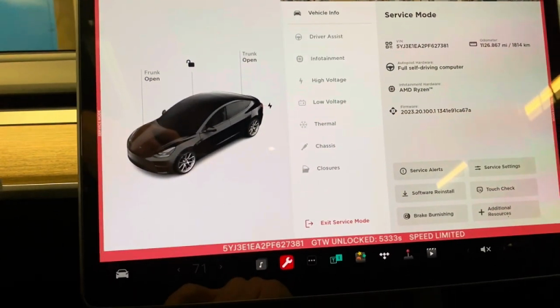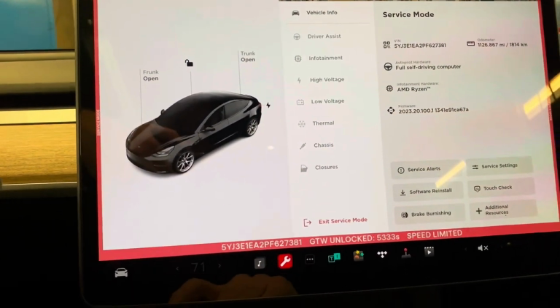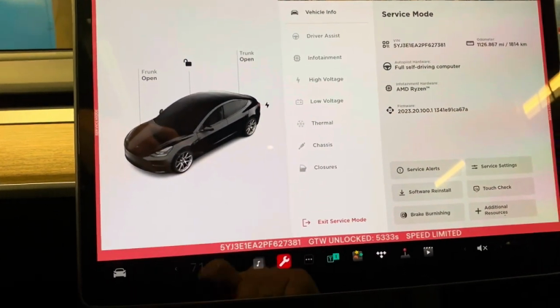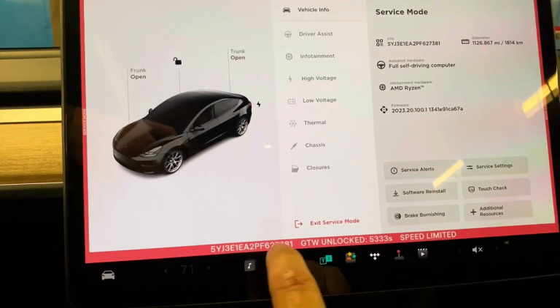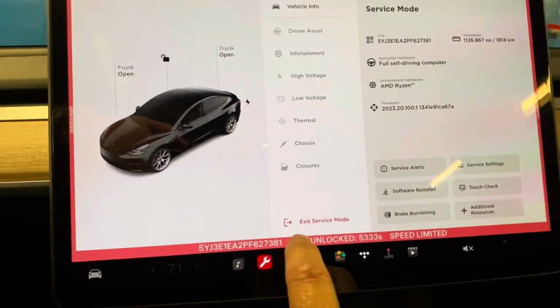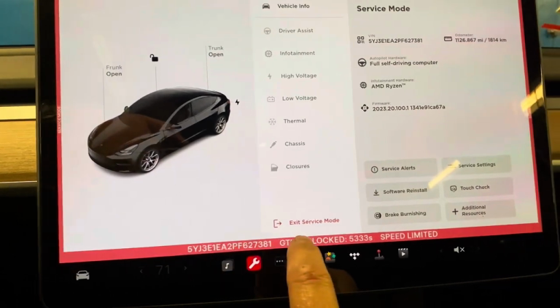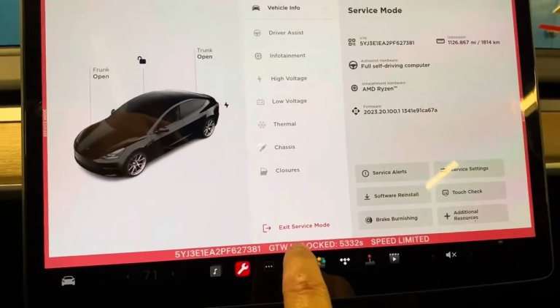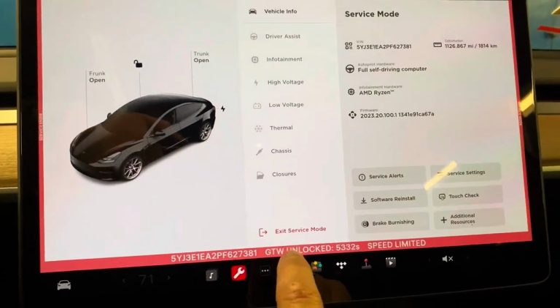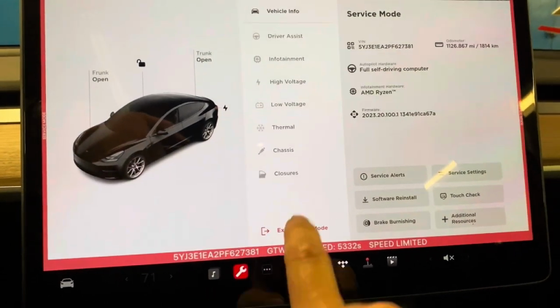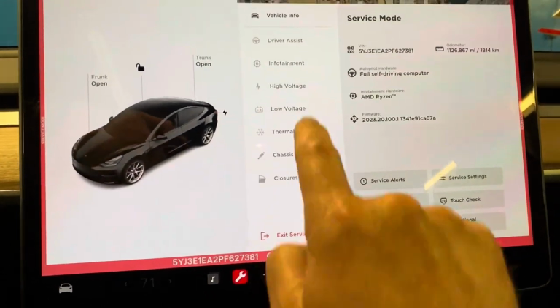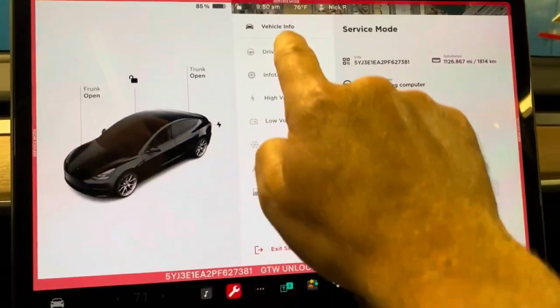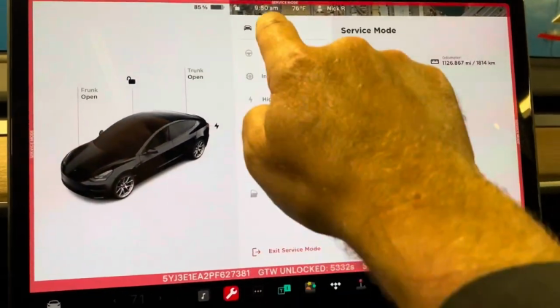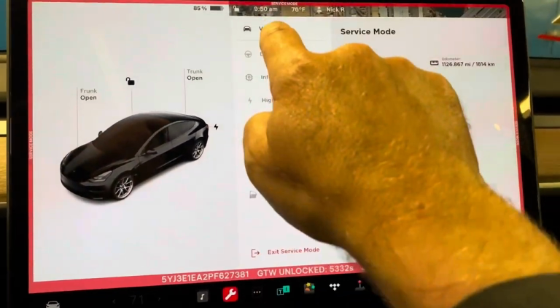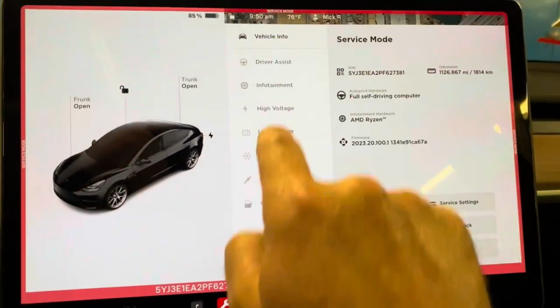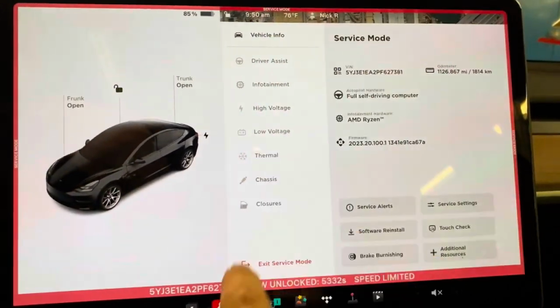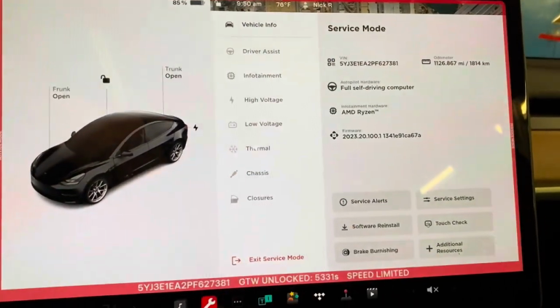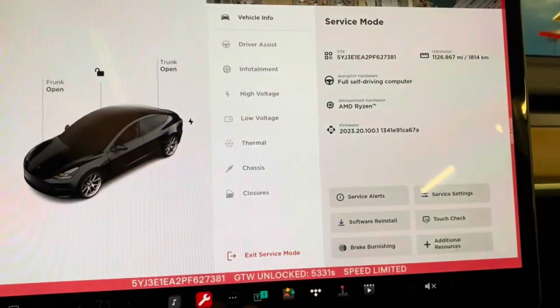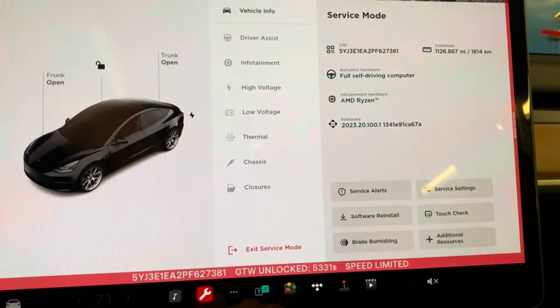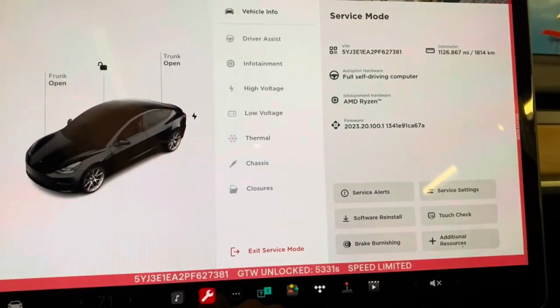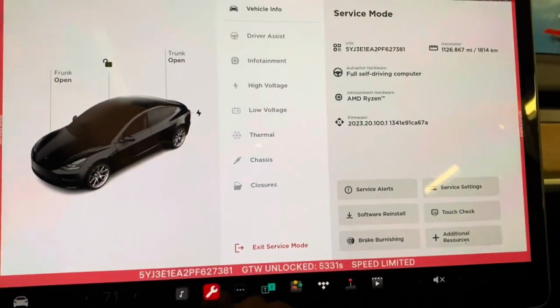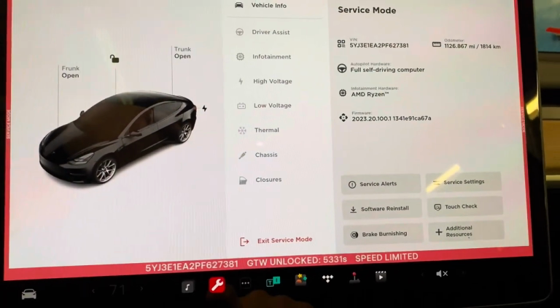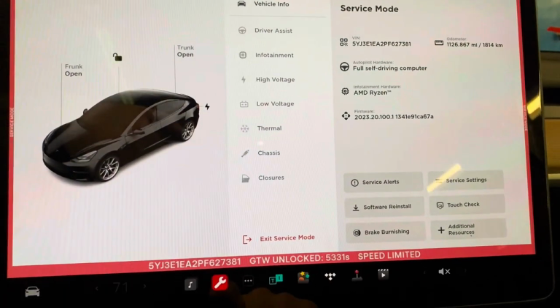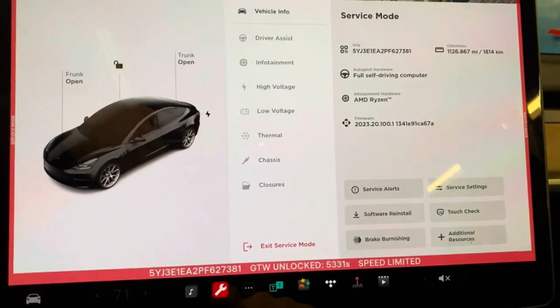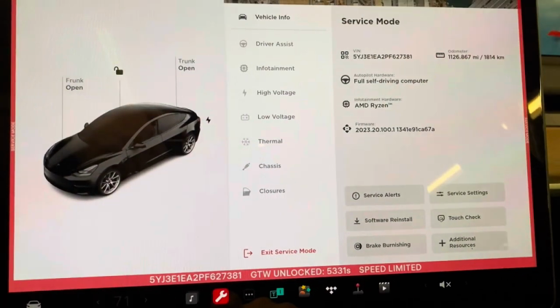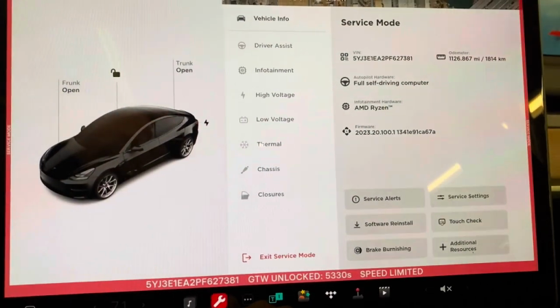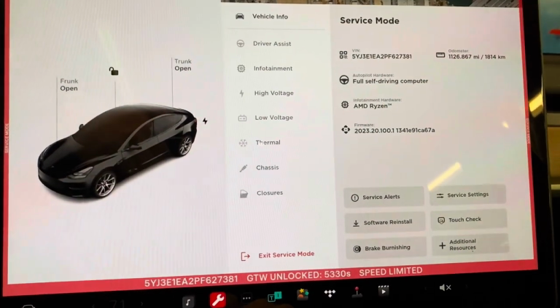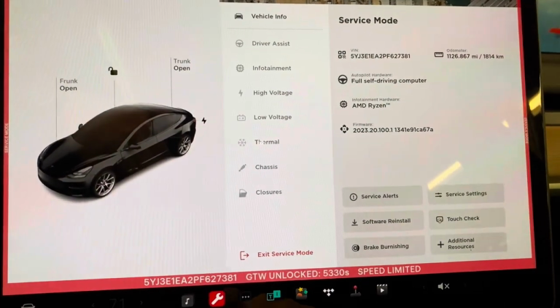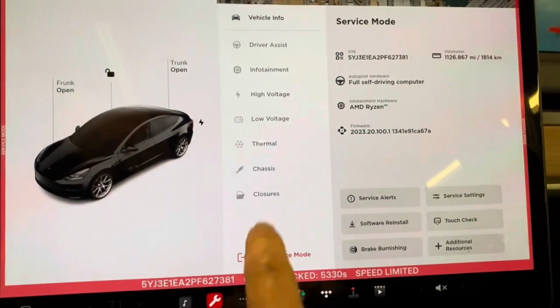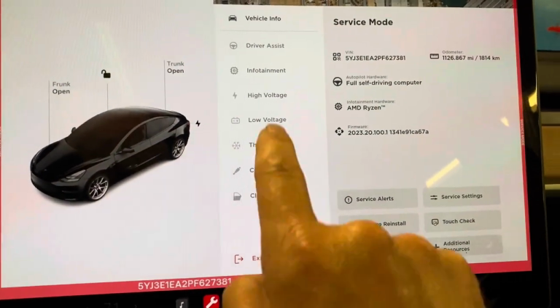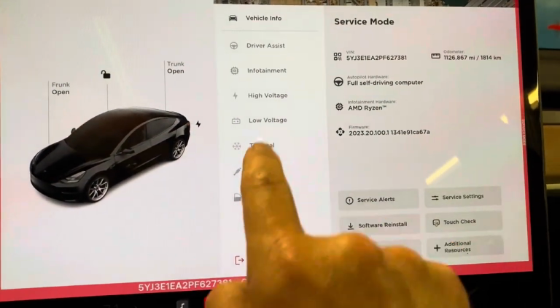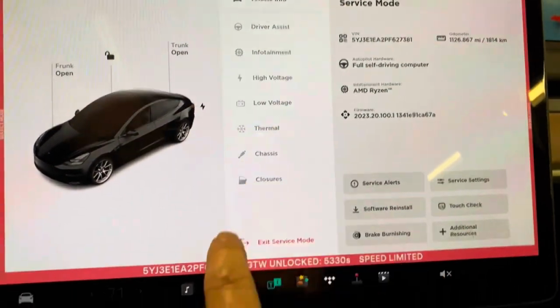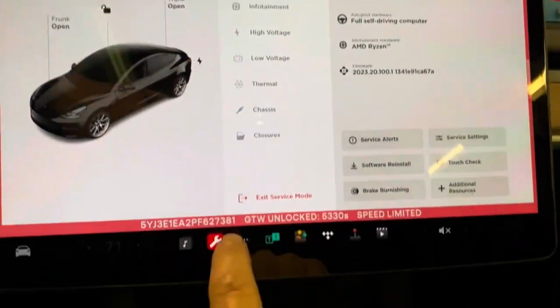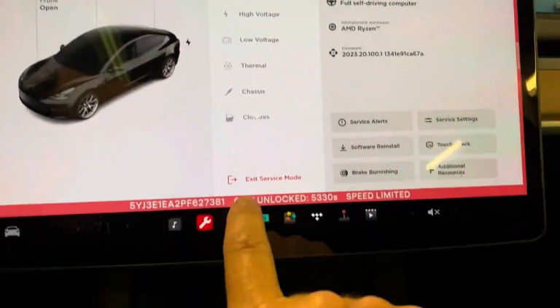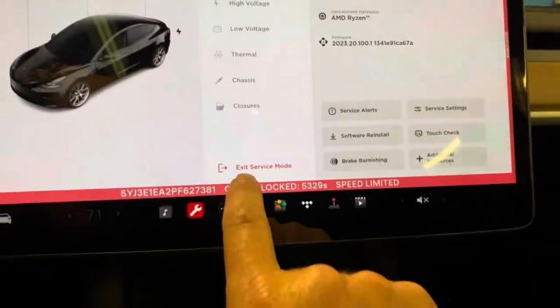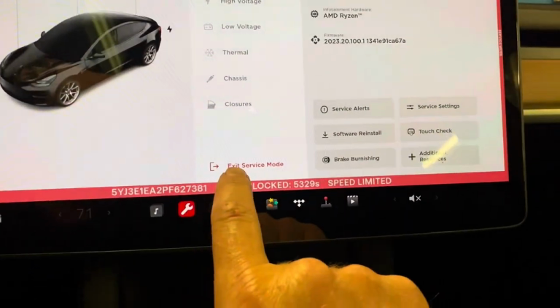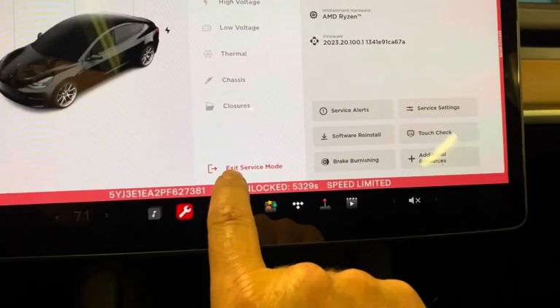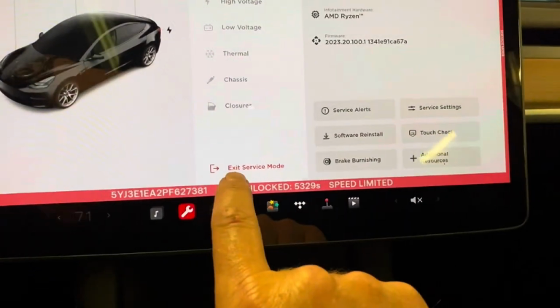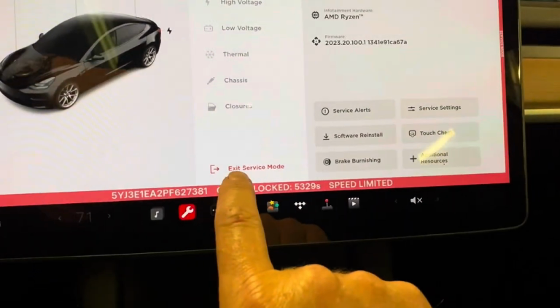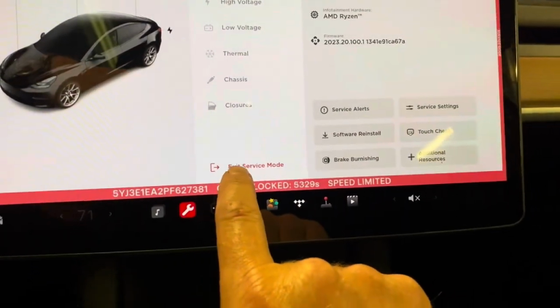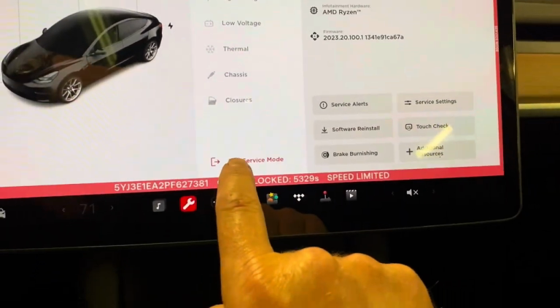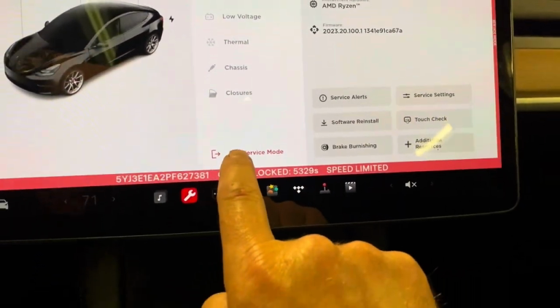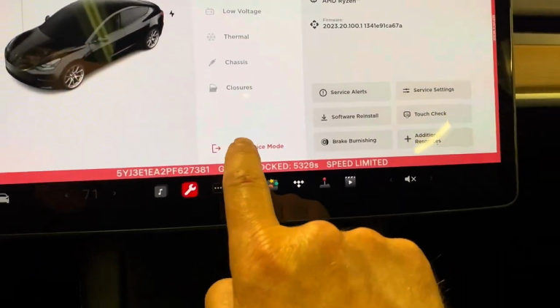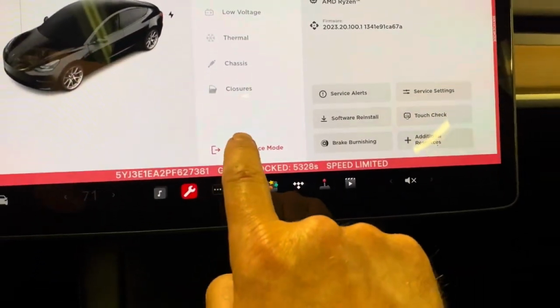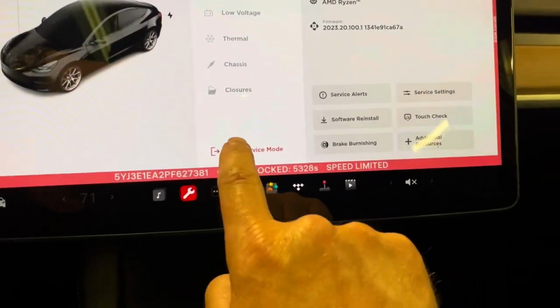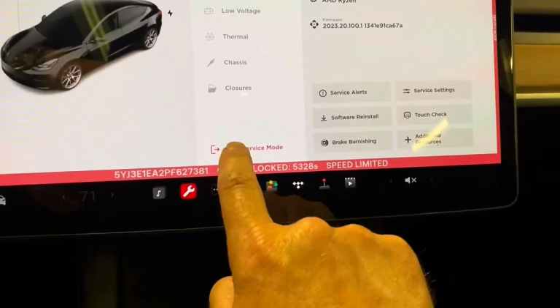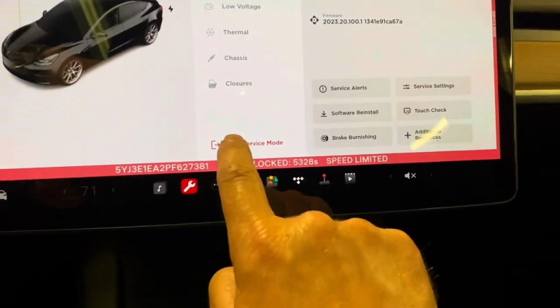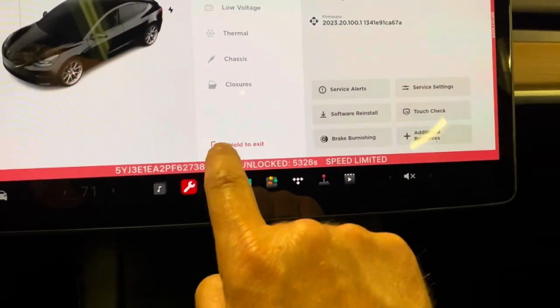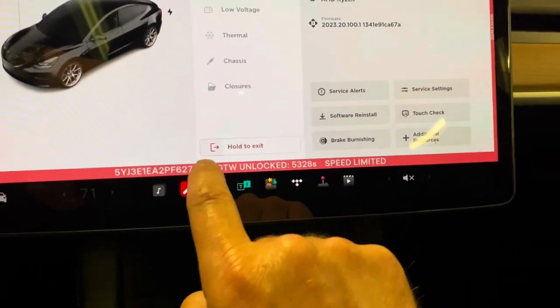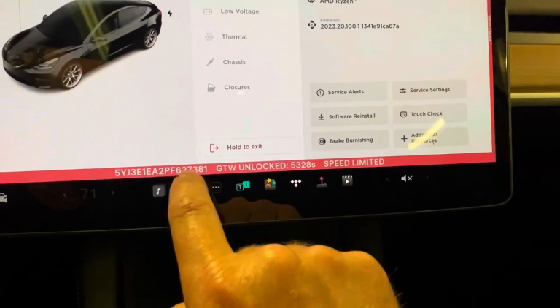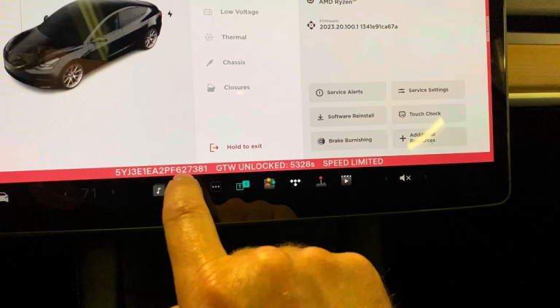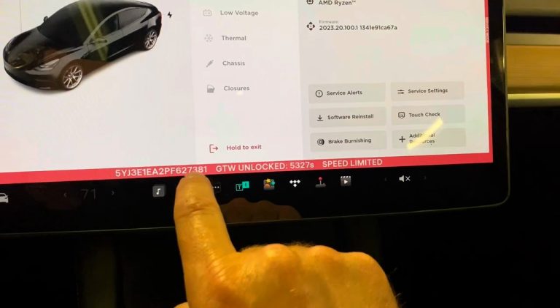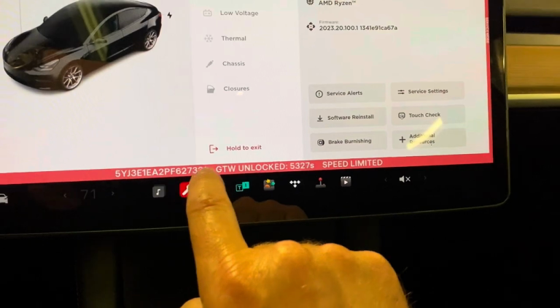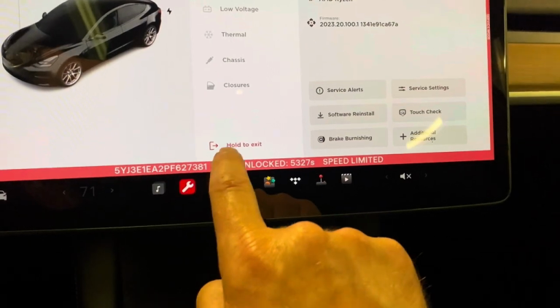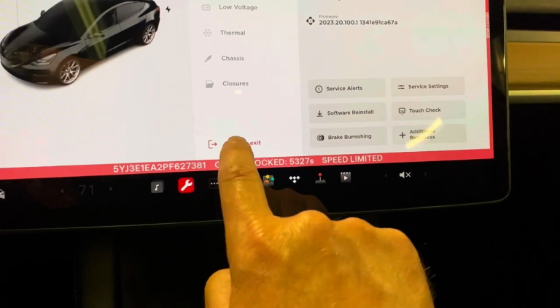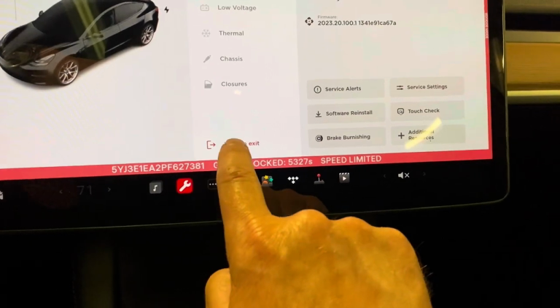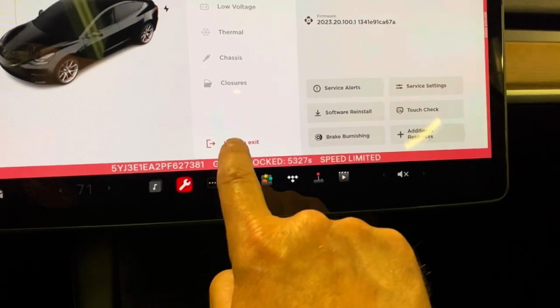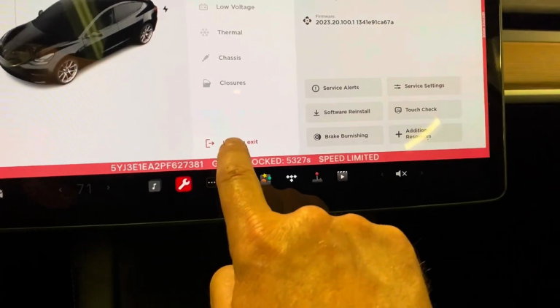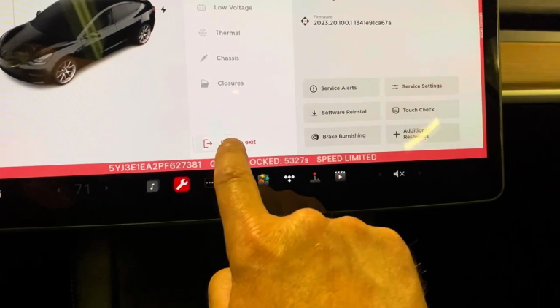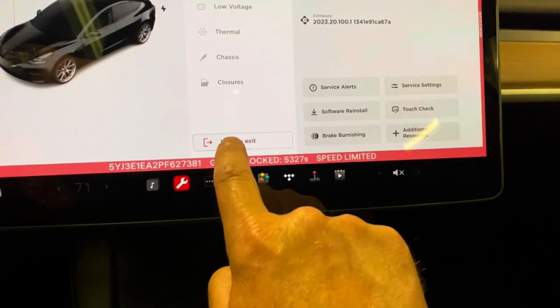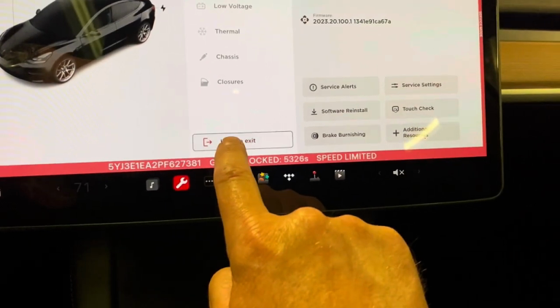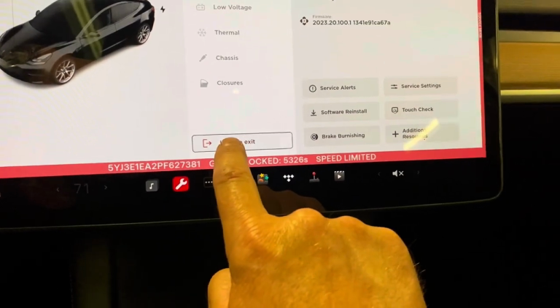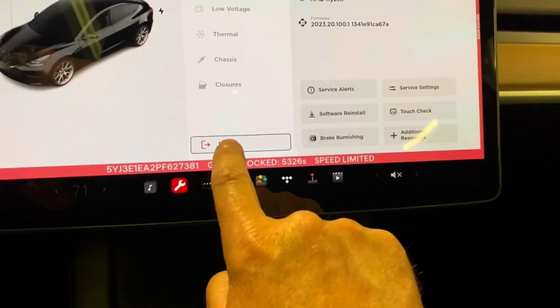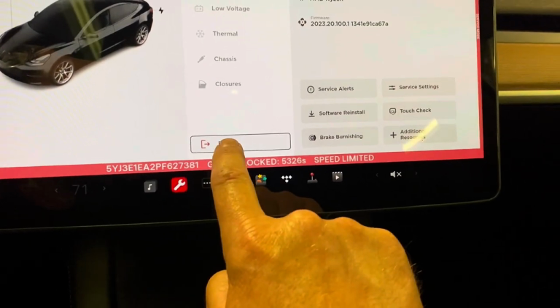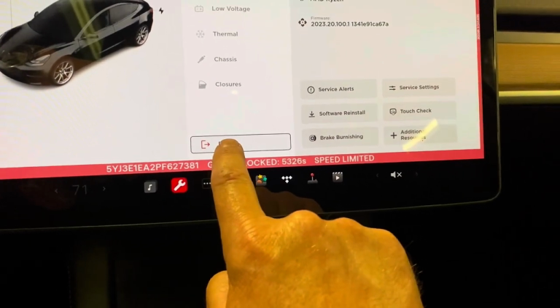I have to go to the main menu and then exit service mode — hold to exit.